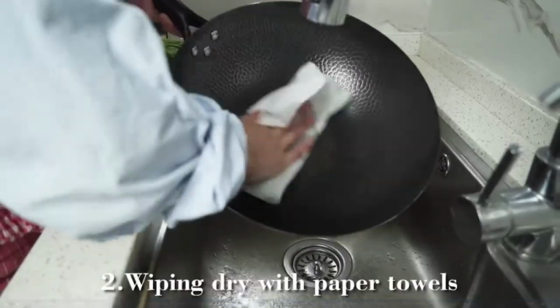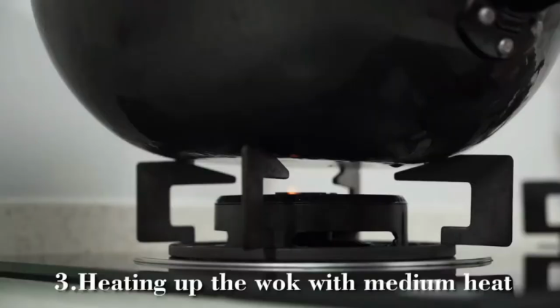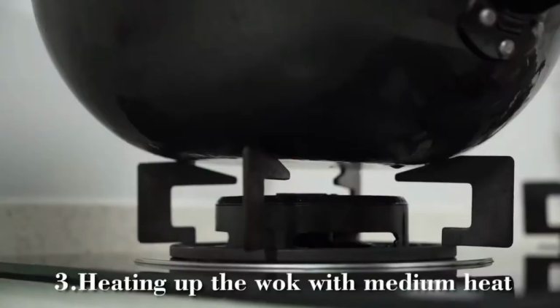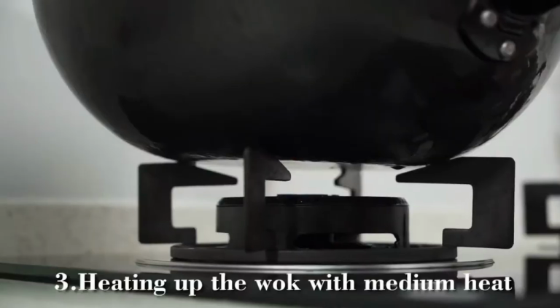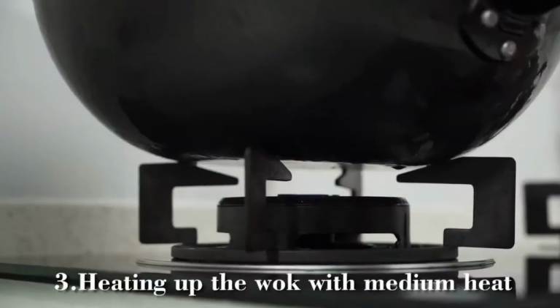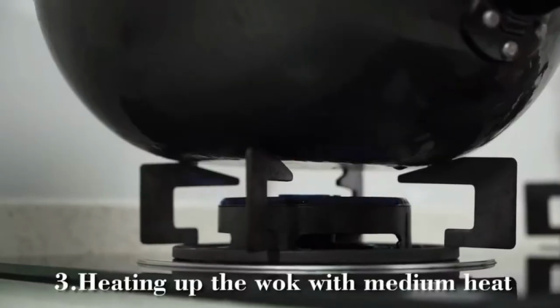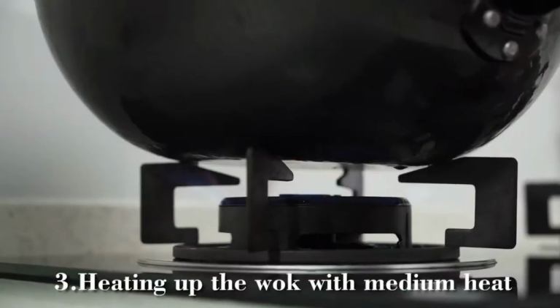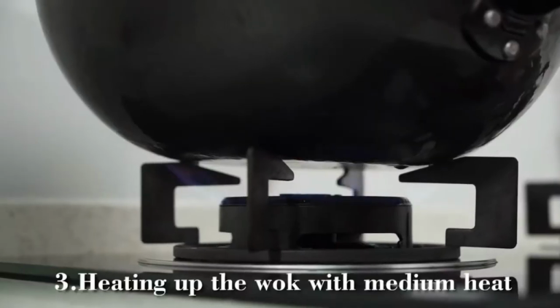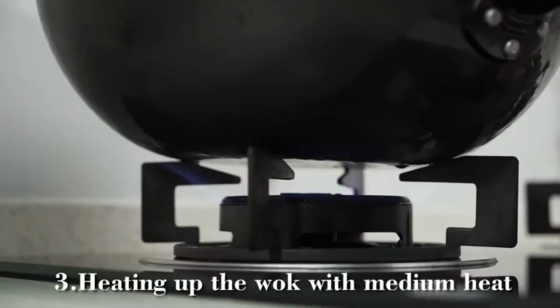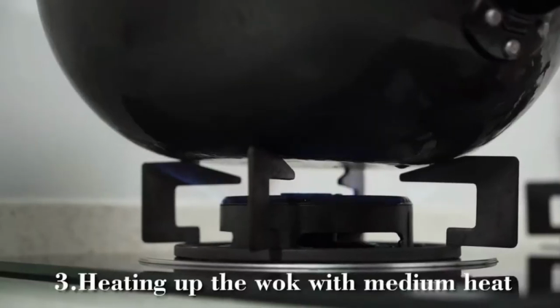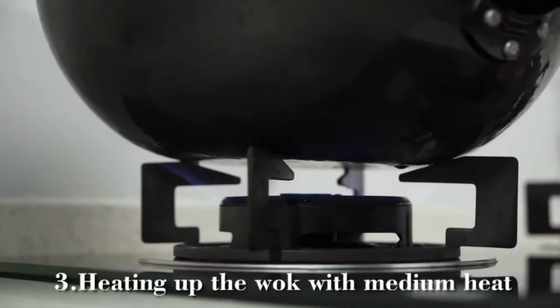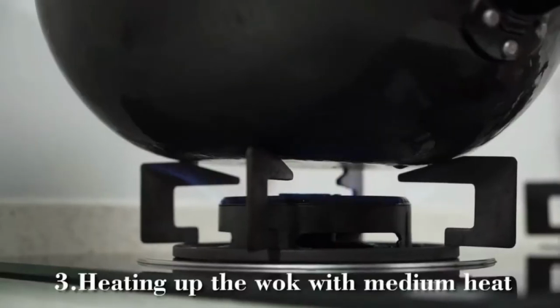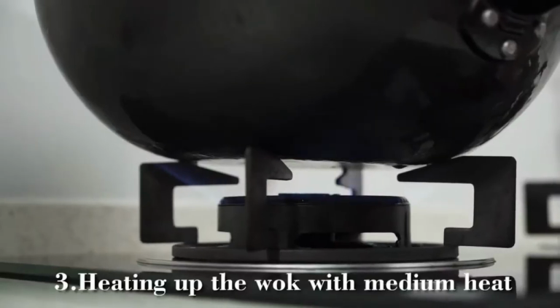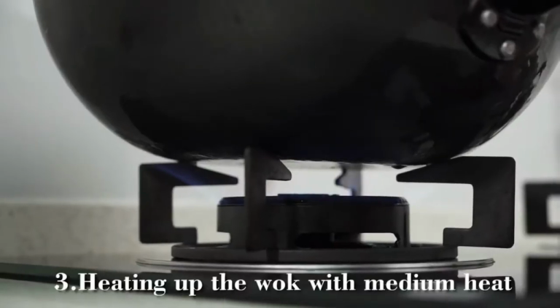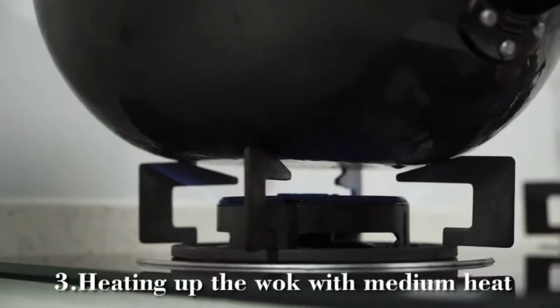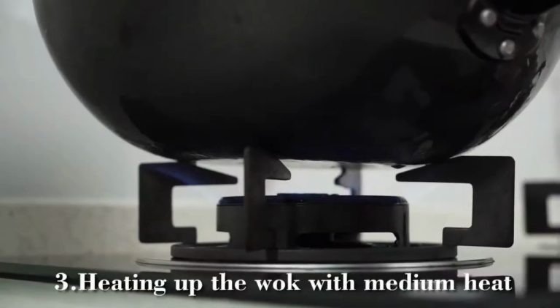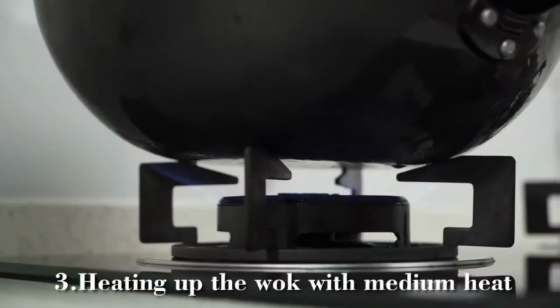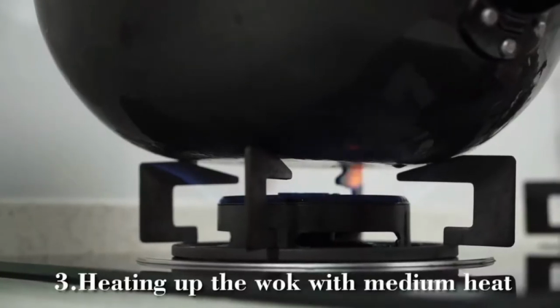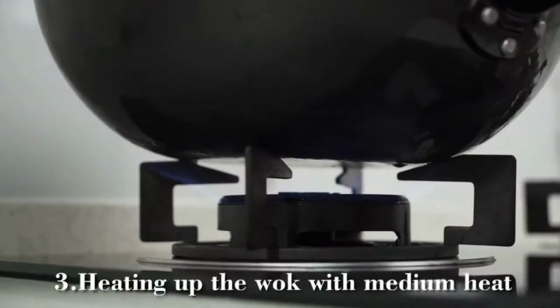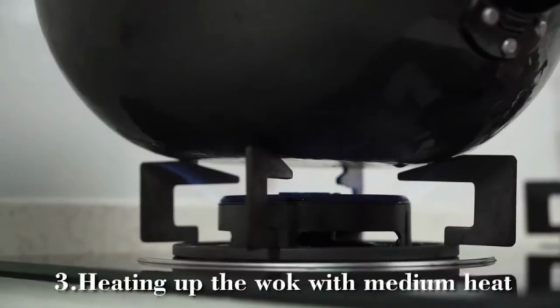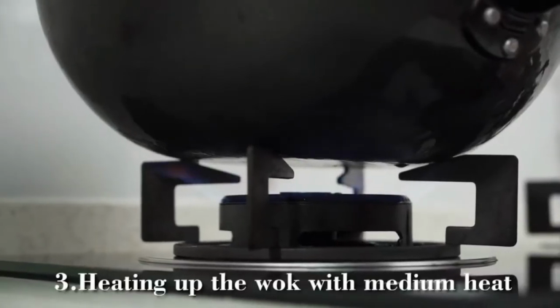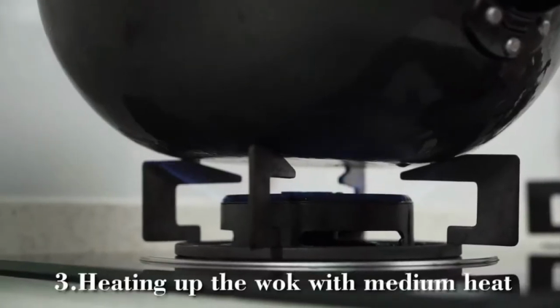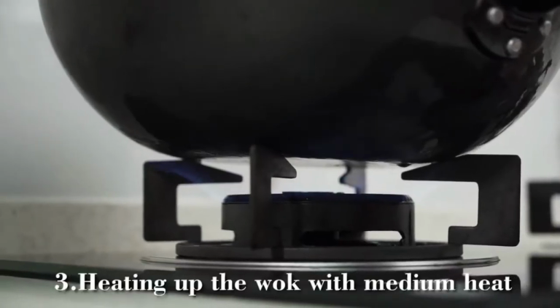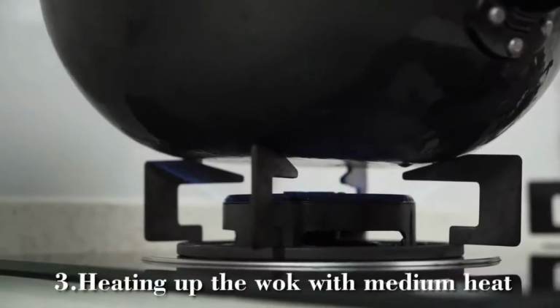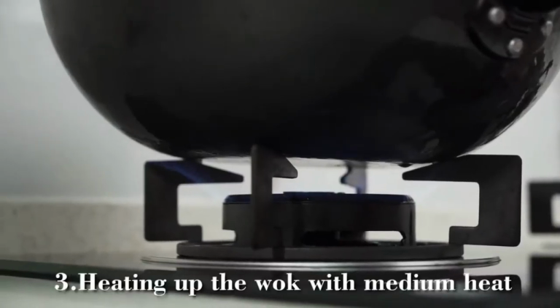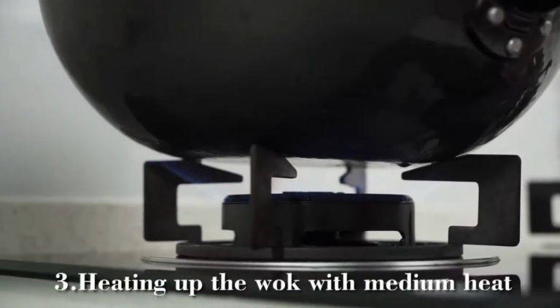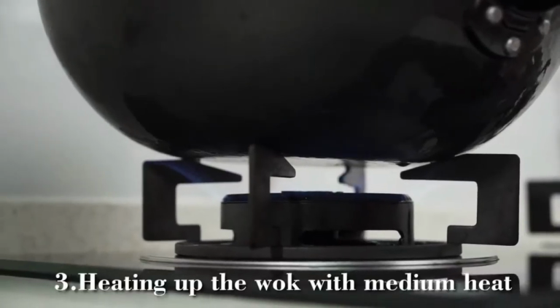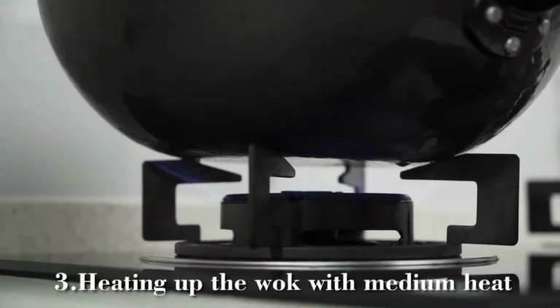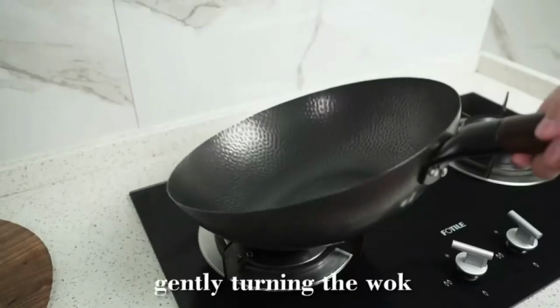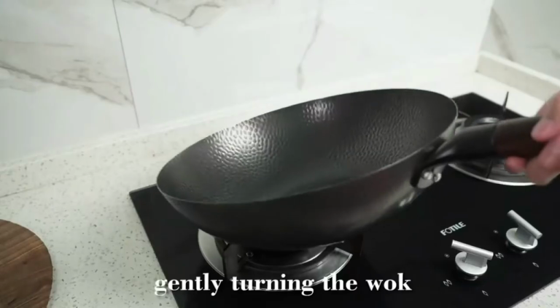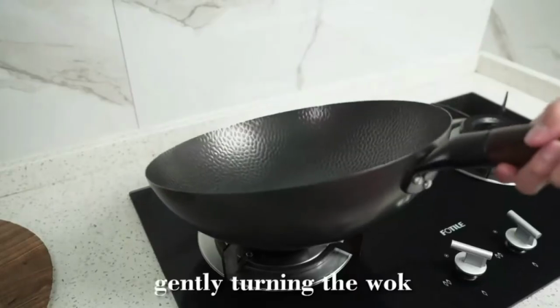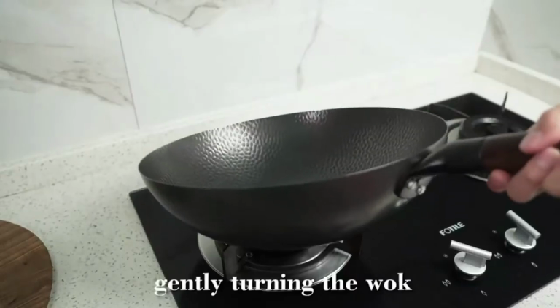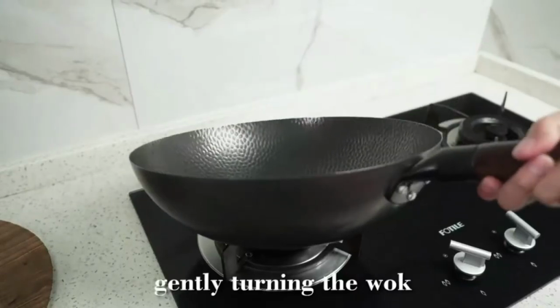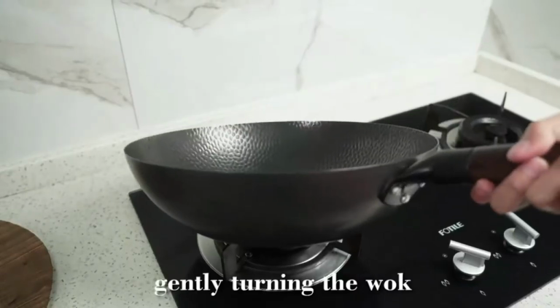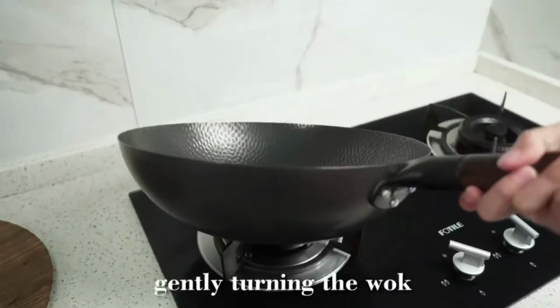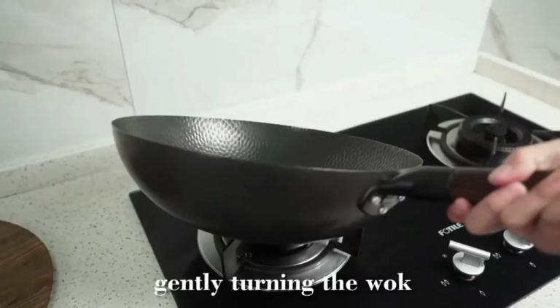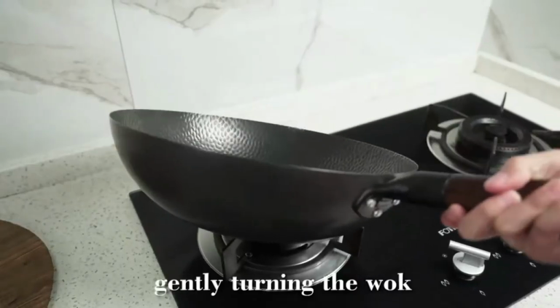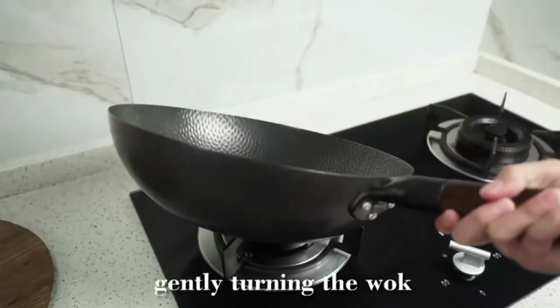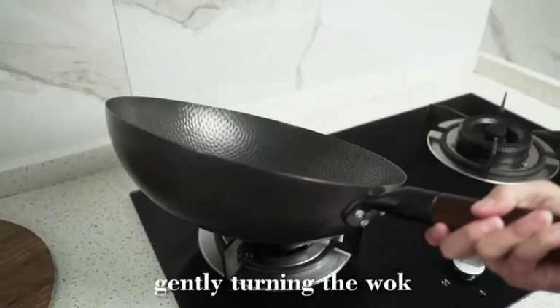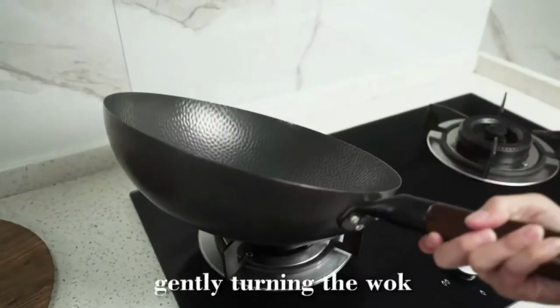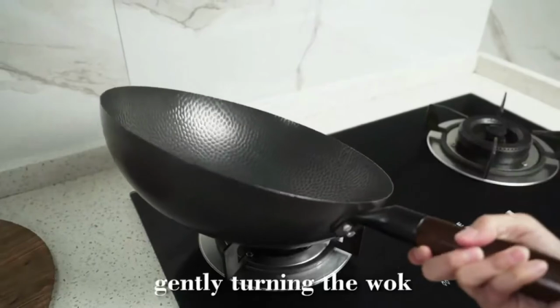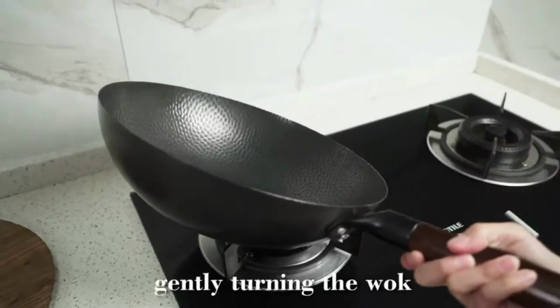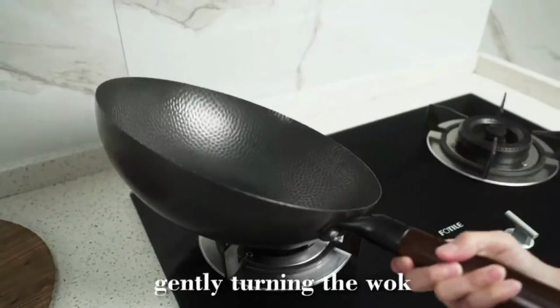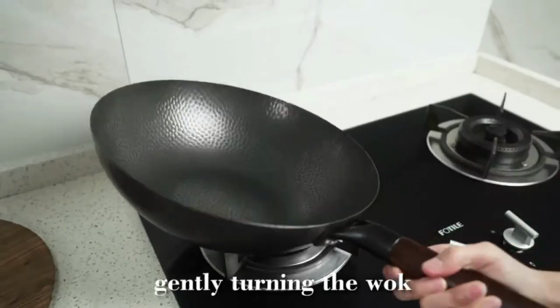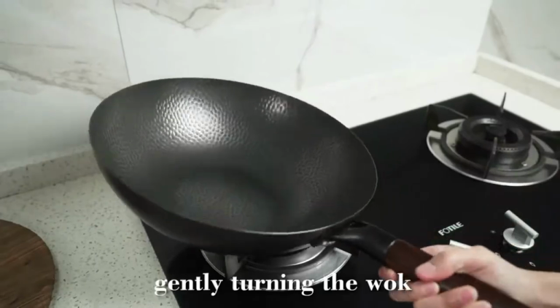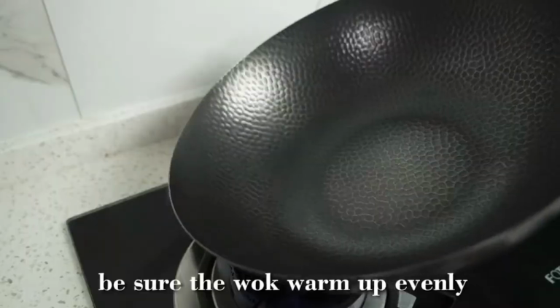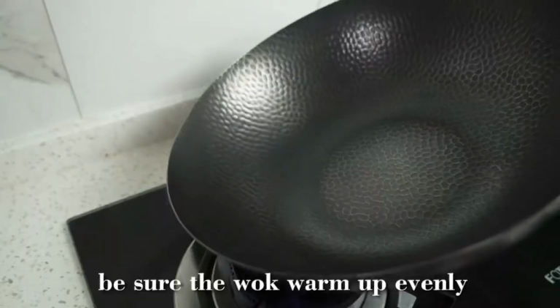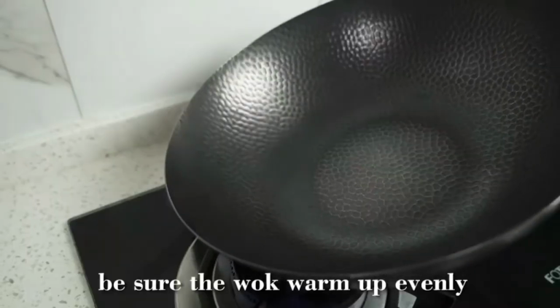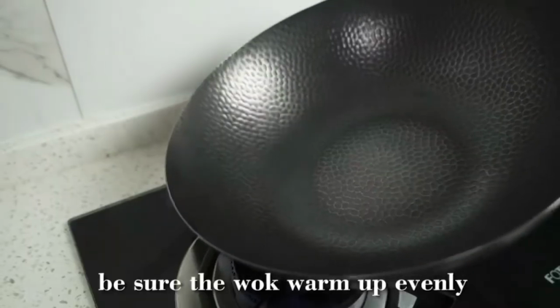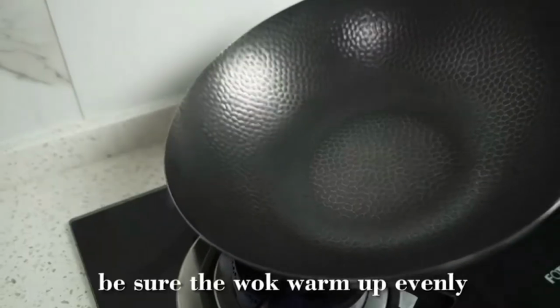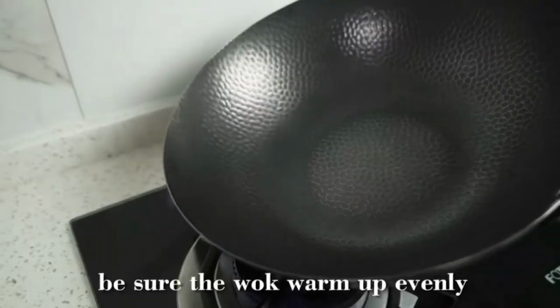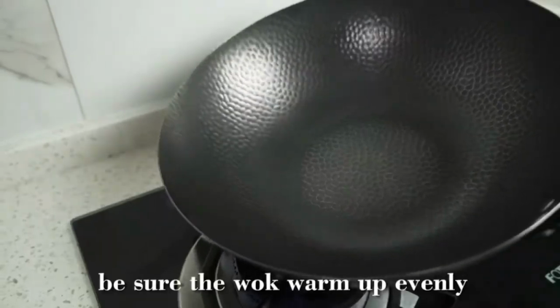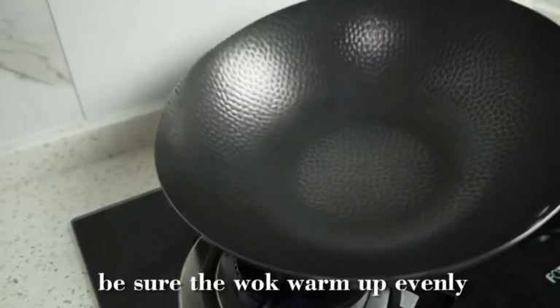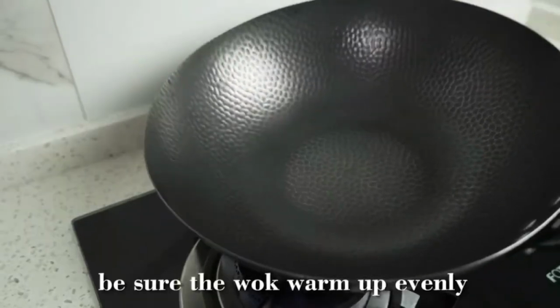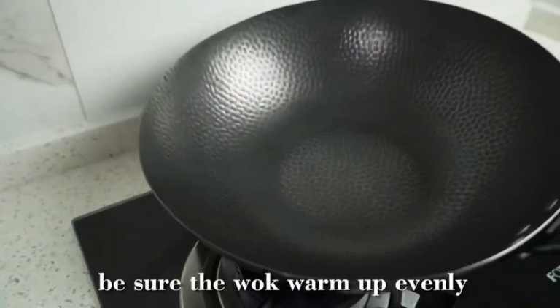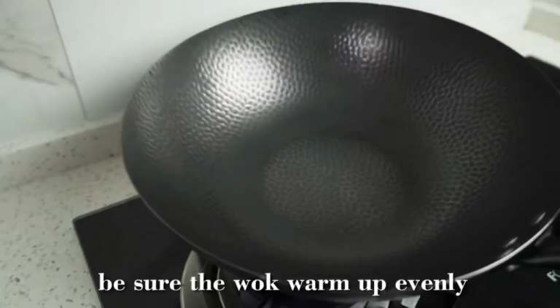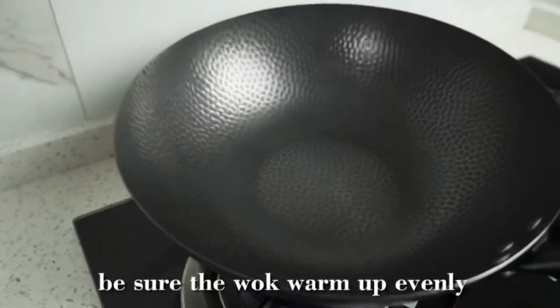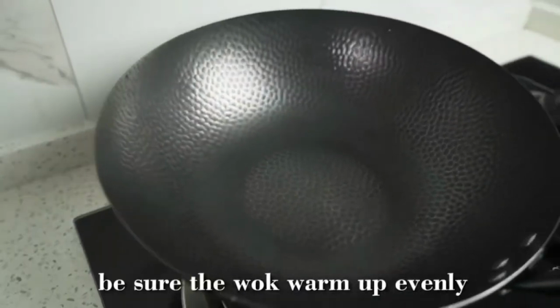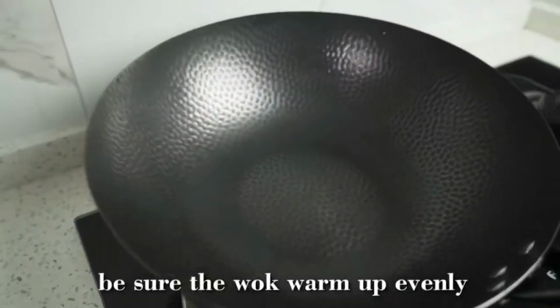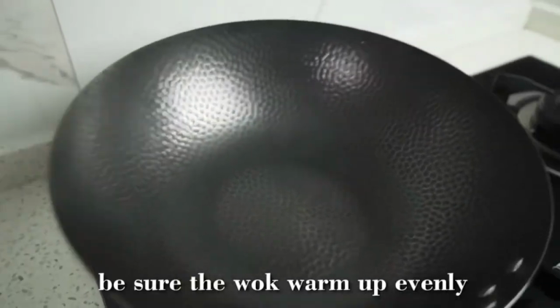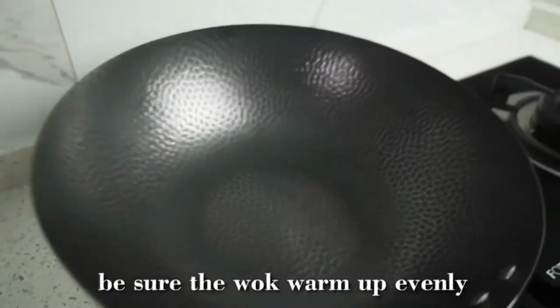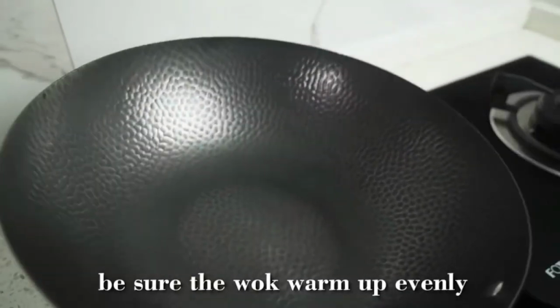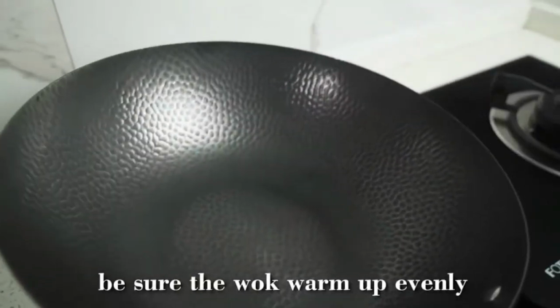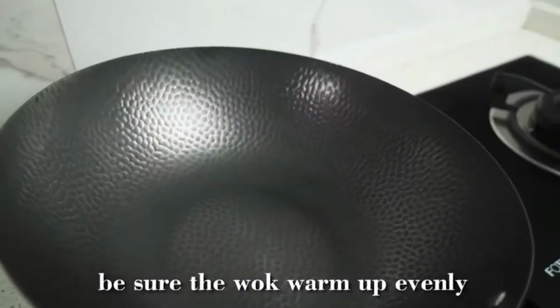Heat up the wok on medium heat, gently turning it to be sure the wok warms up evenly.